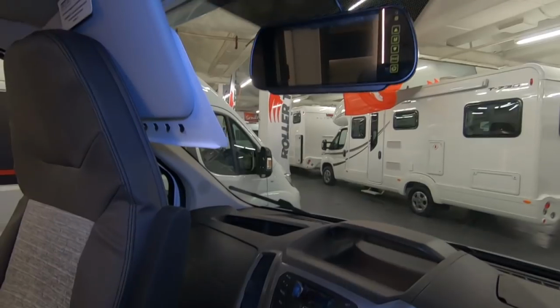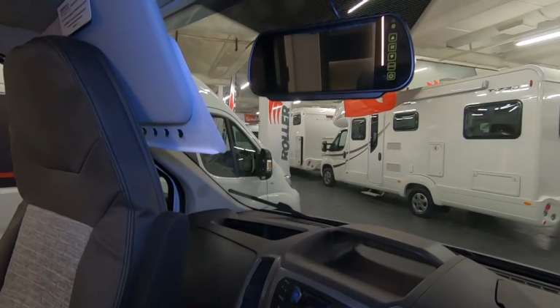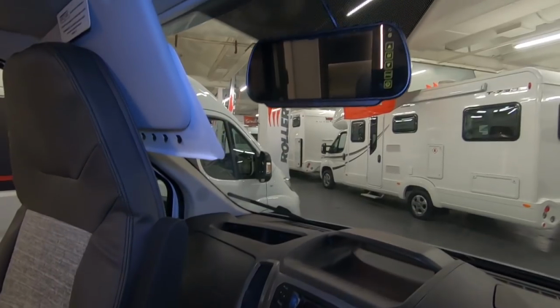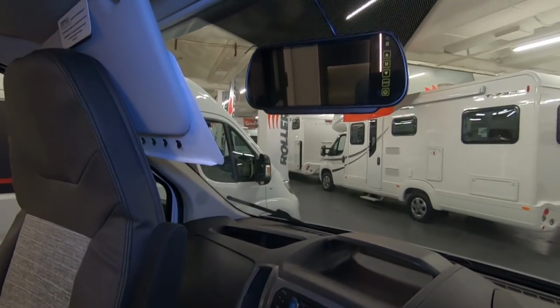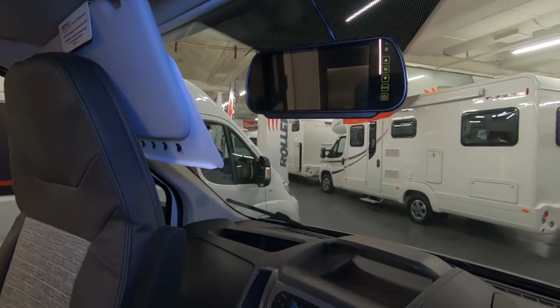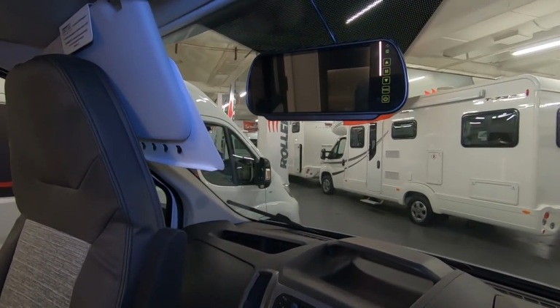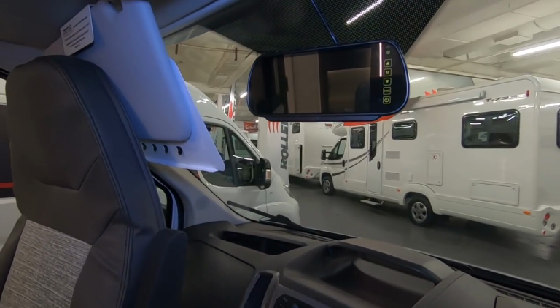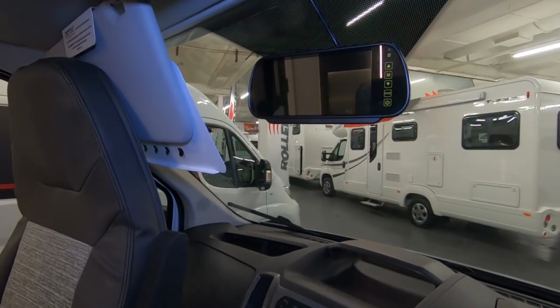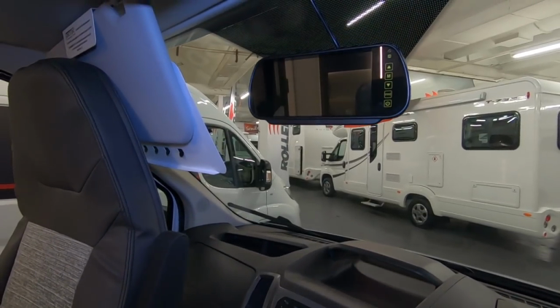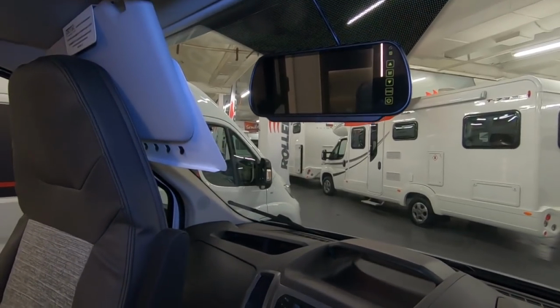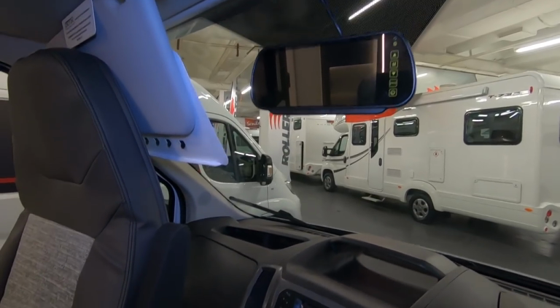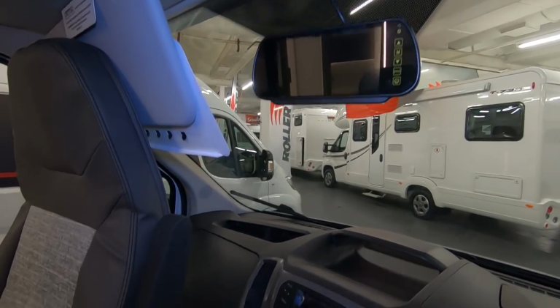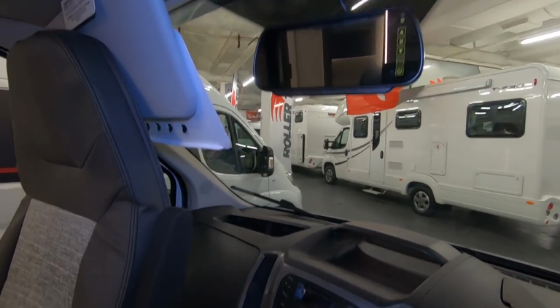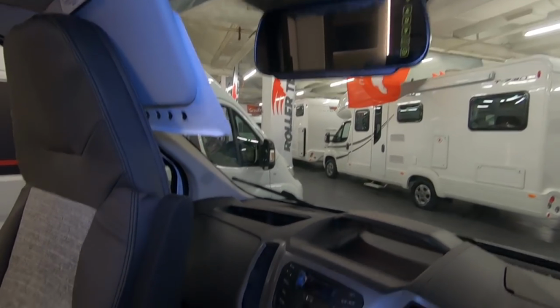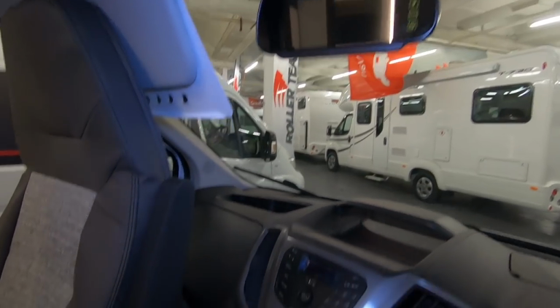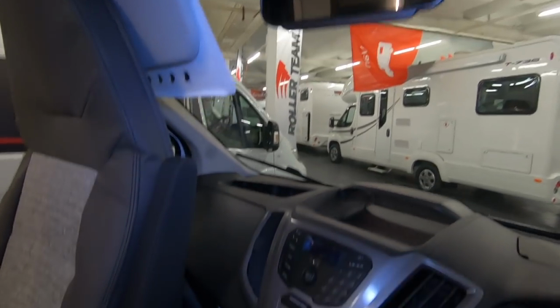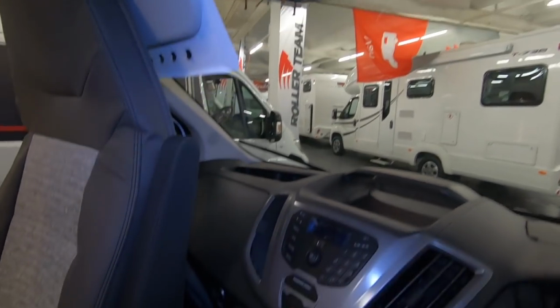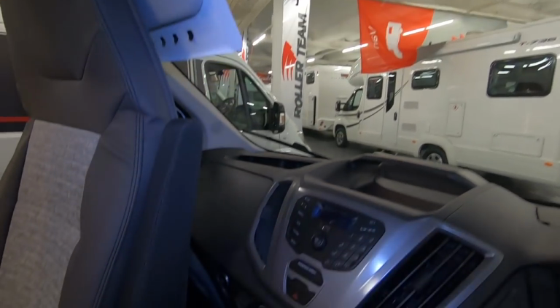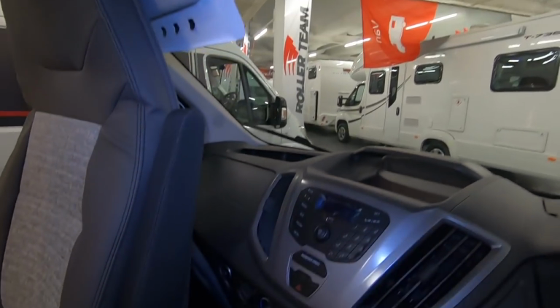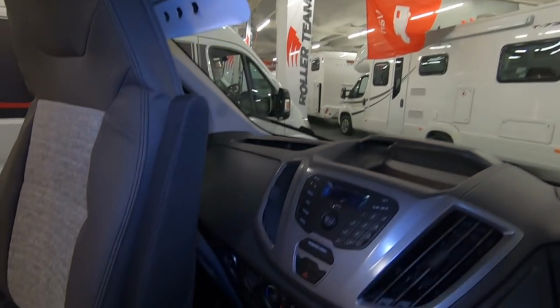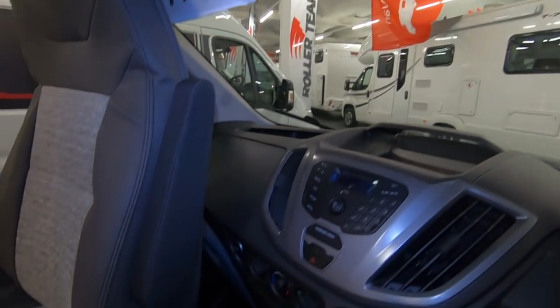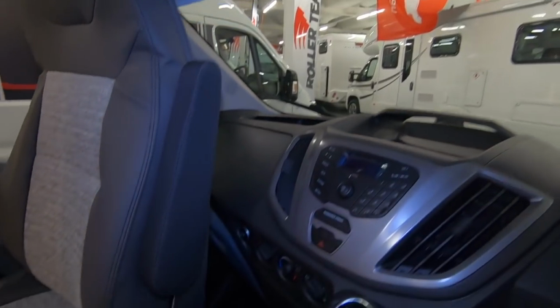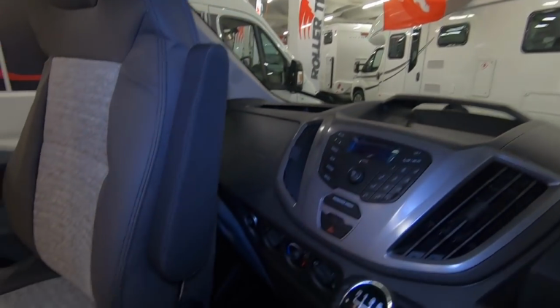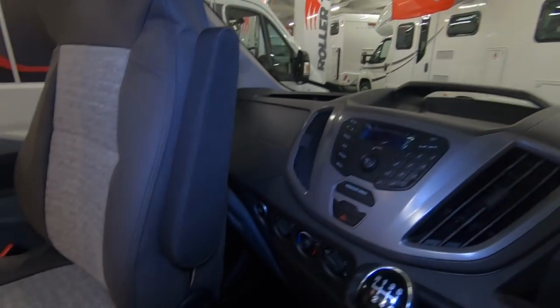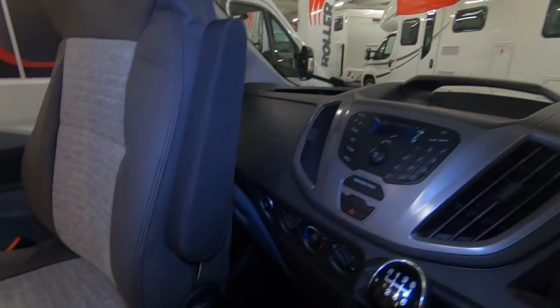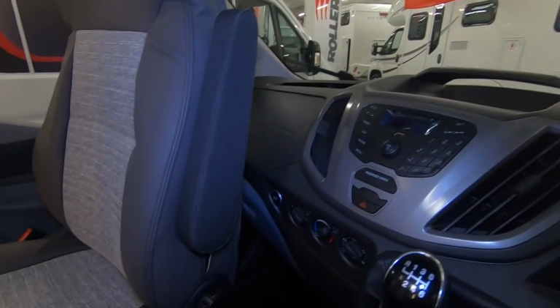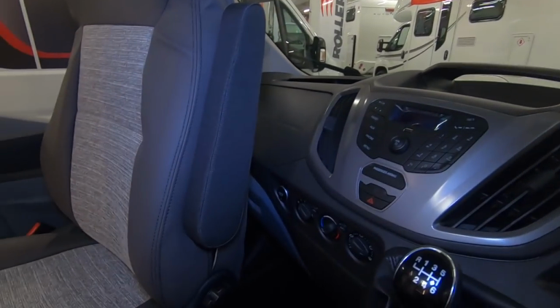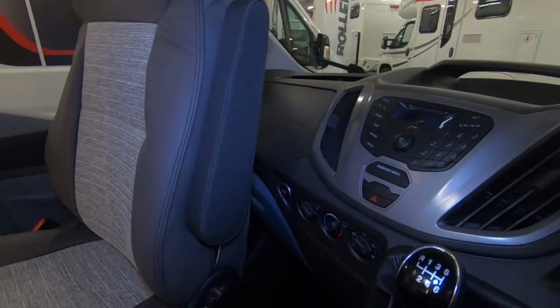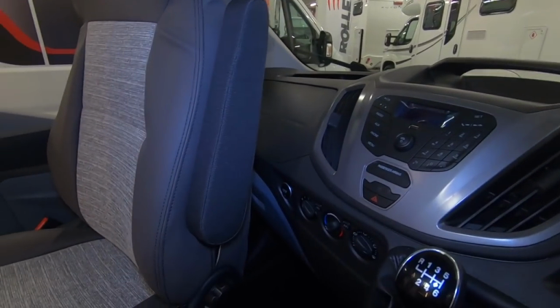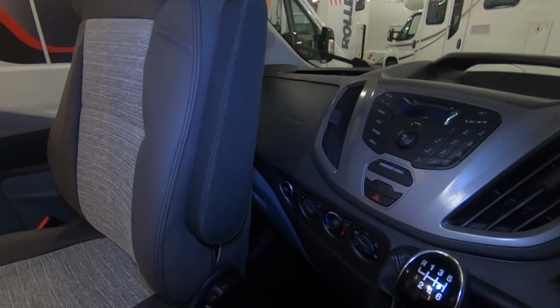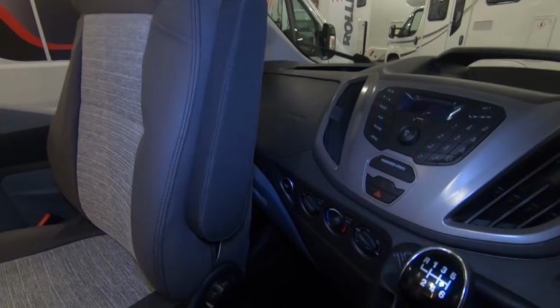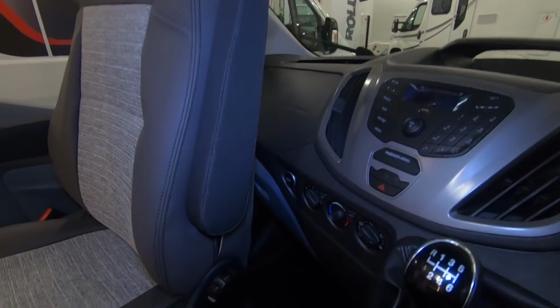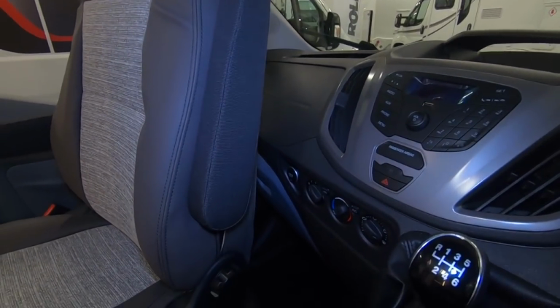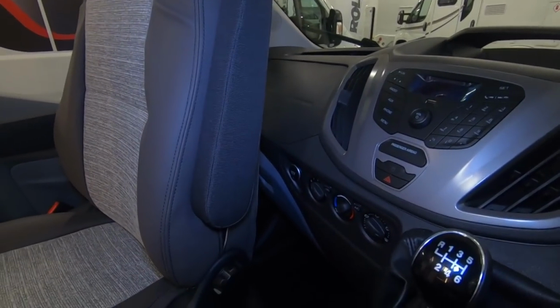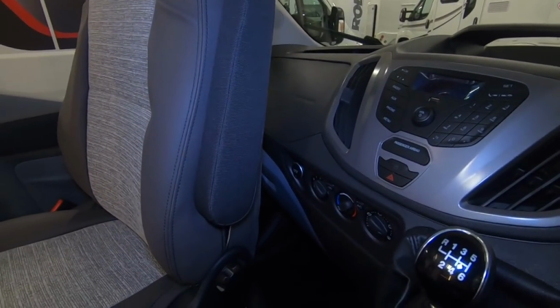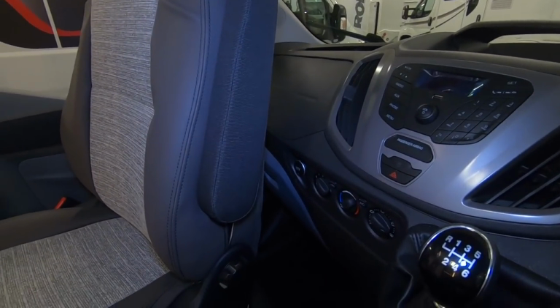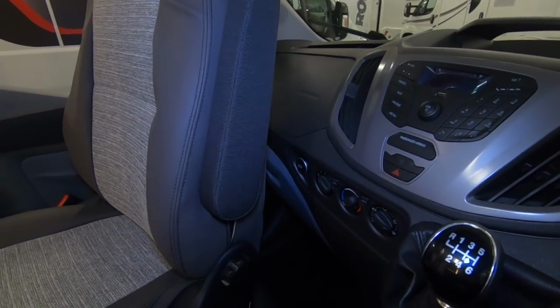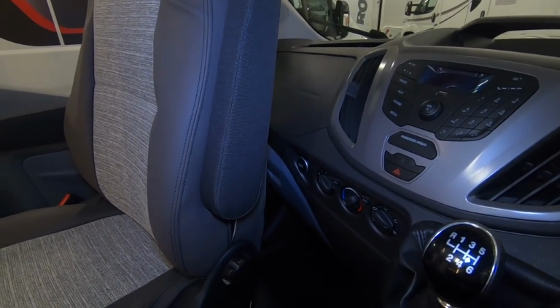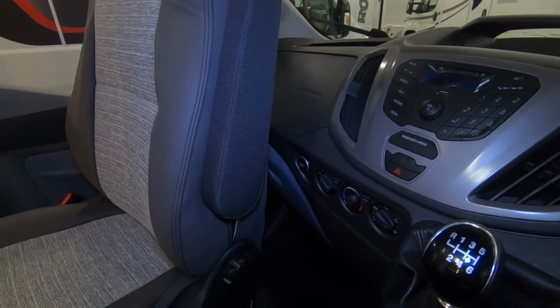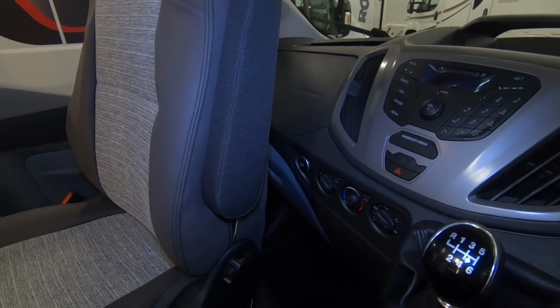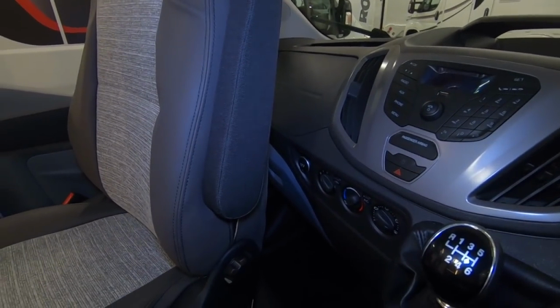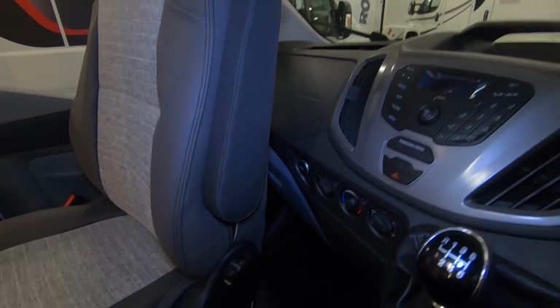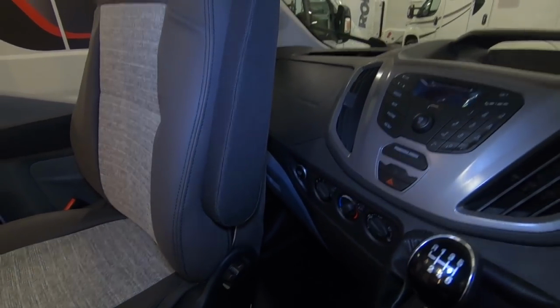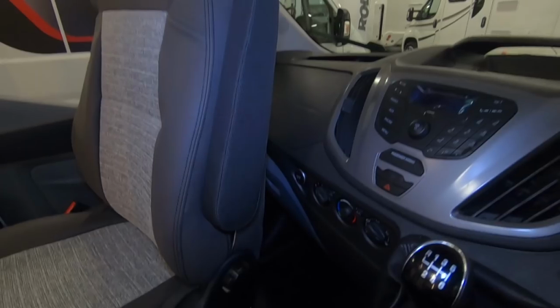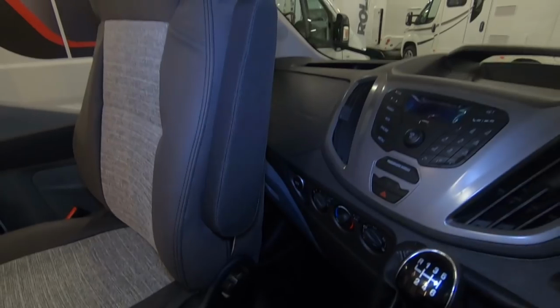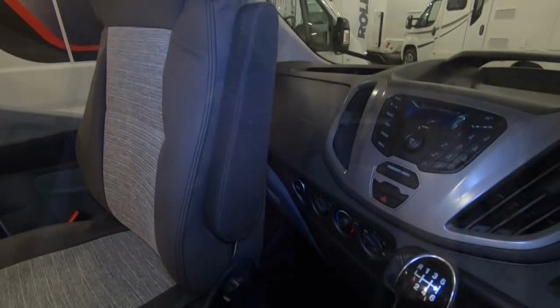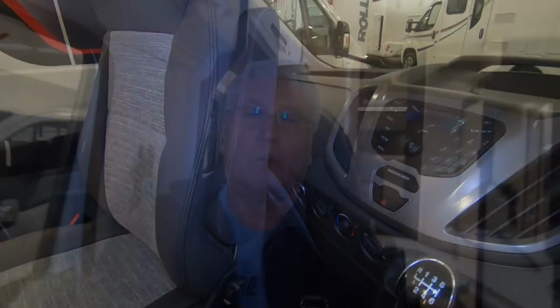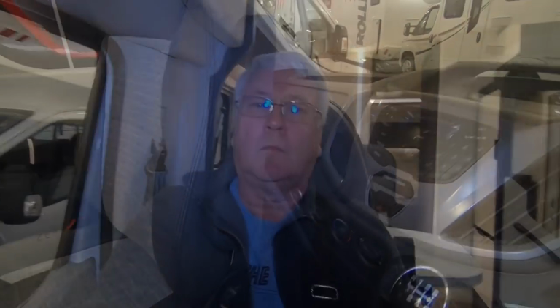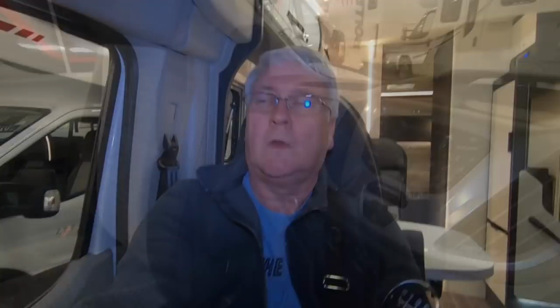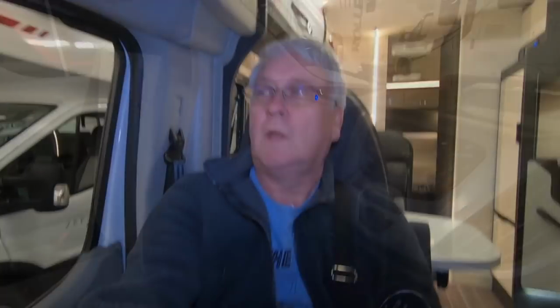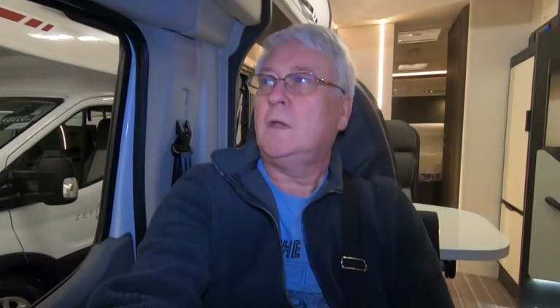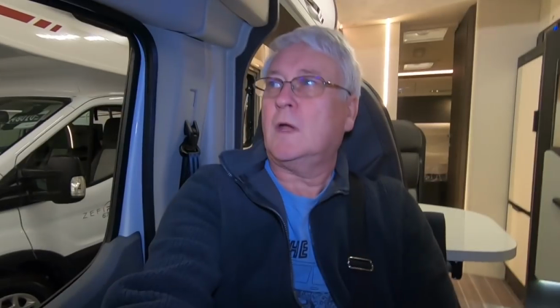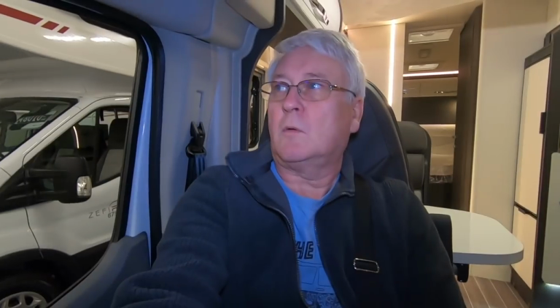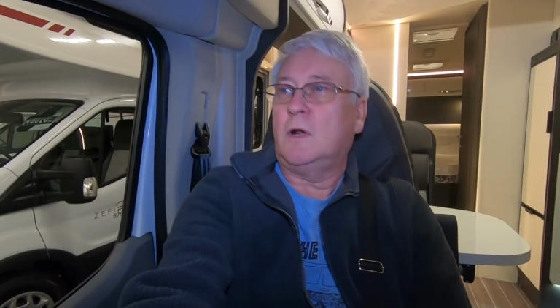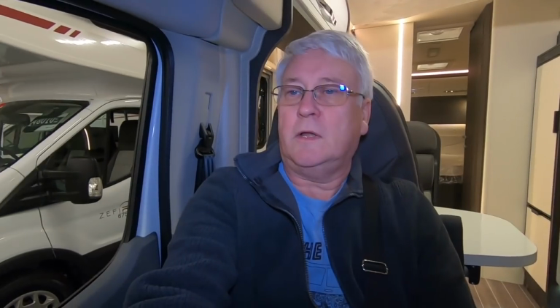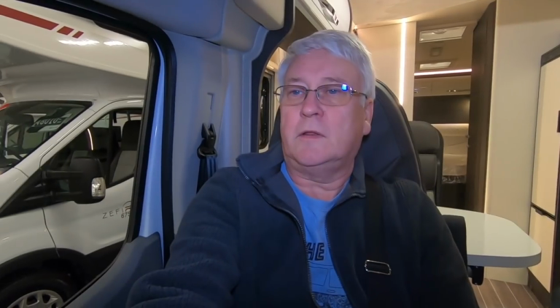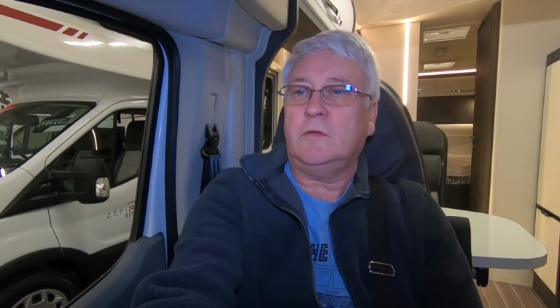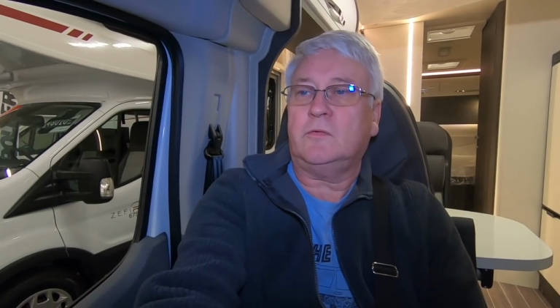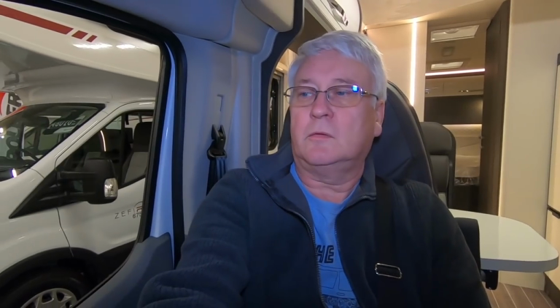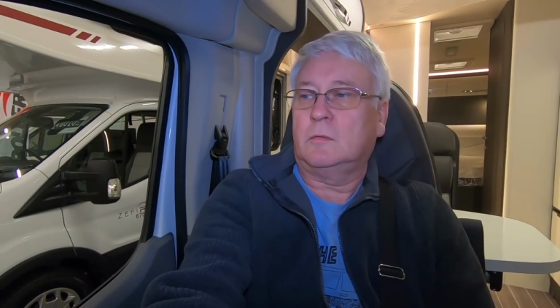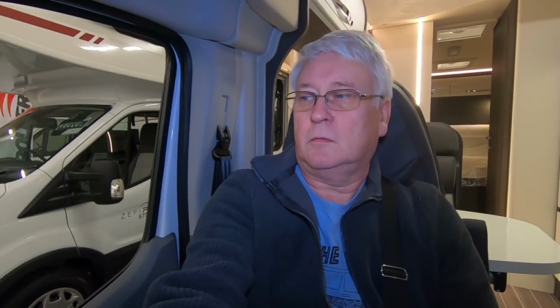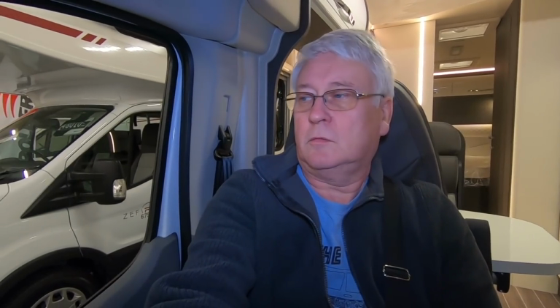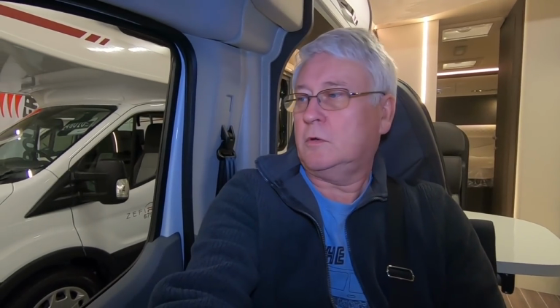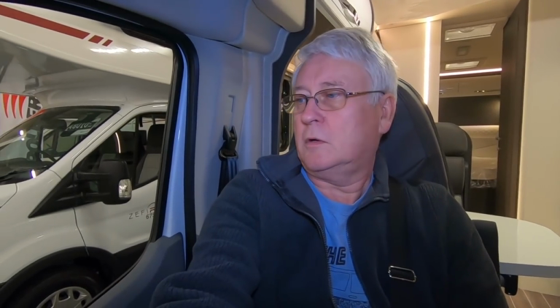Air conditioning controls. Yeah, quite like this, it's good.